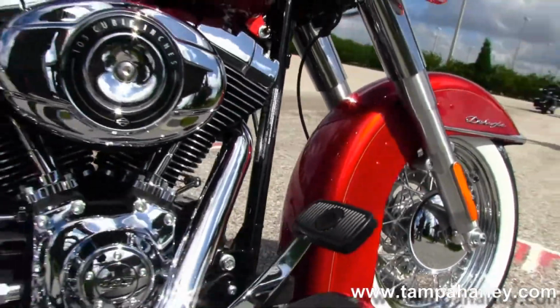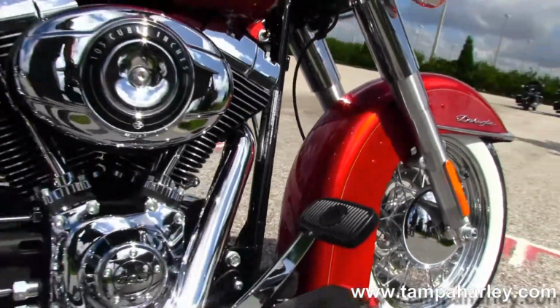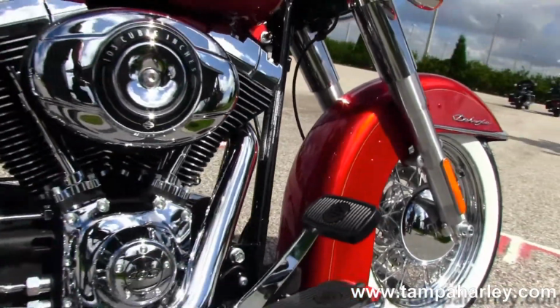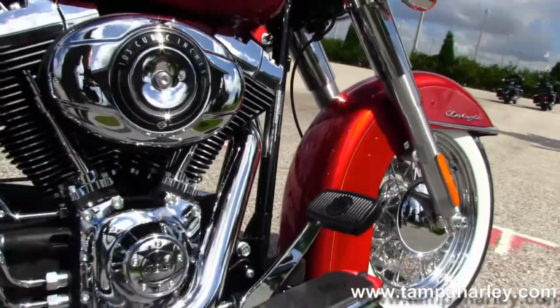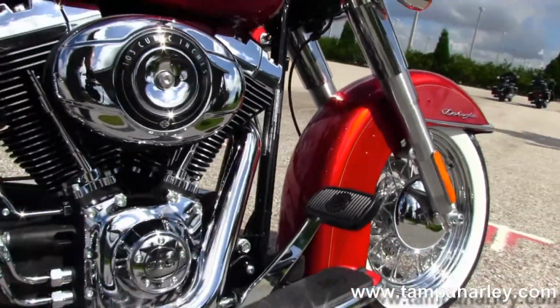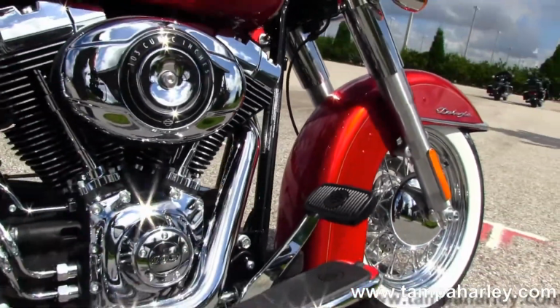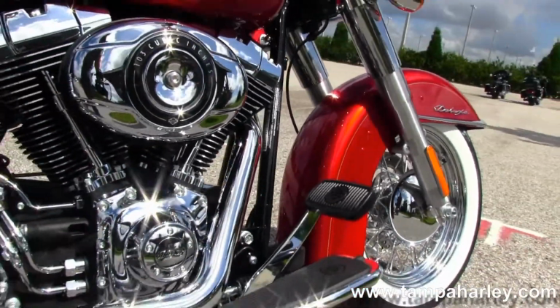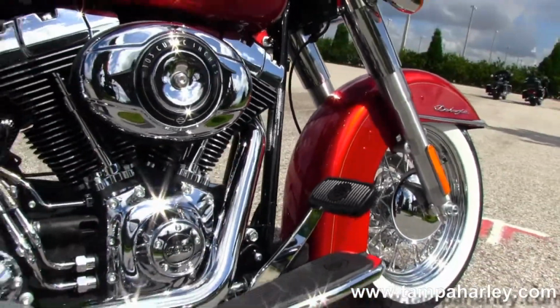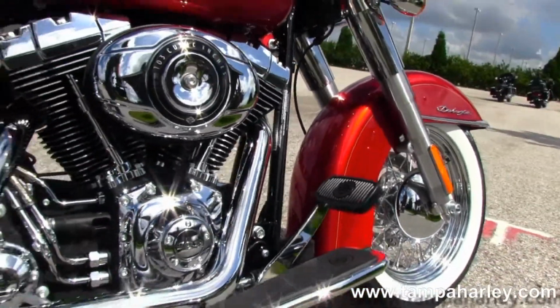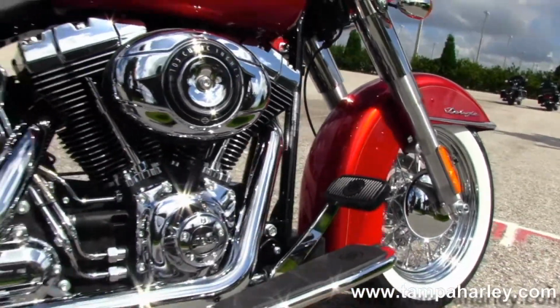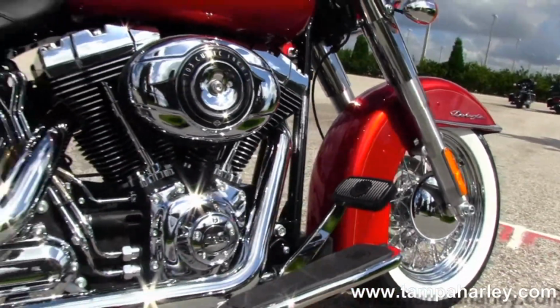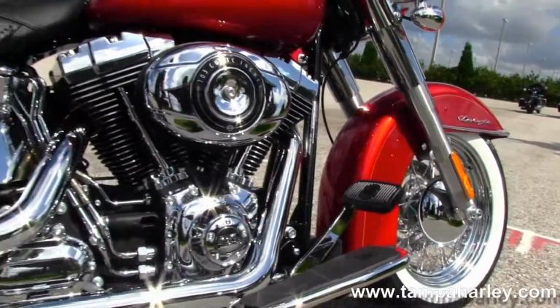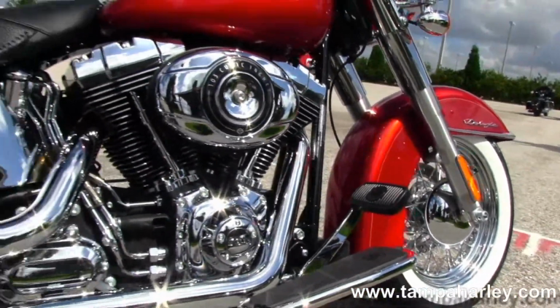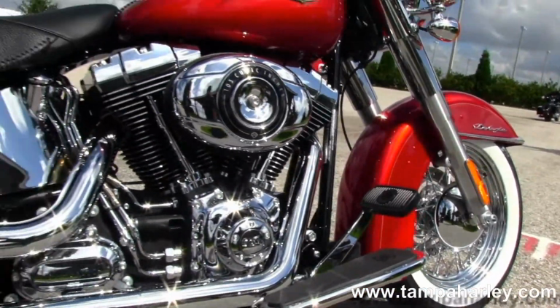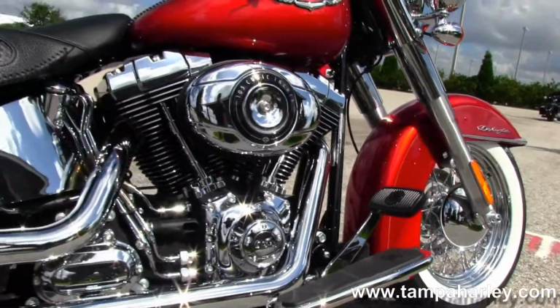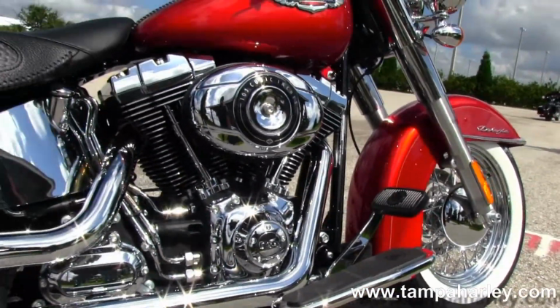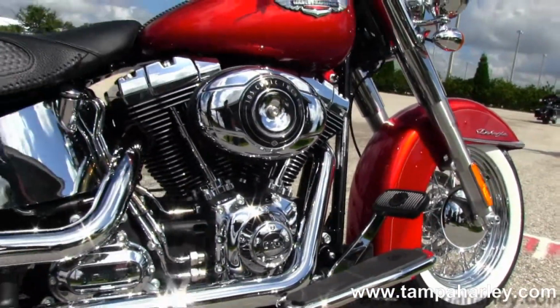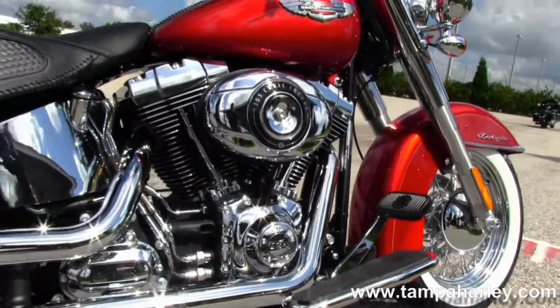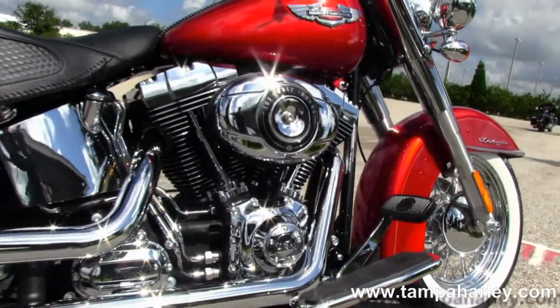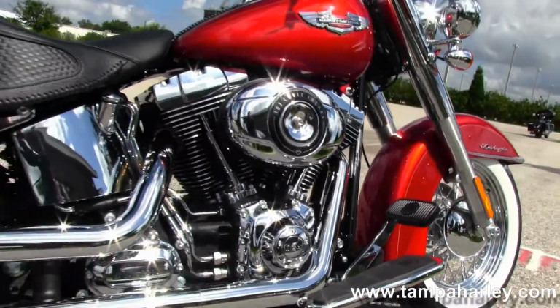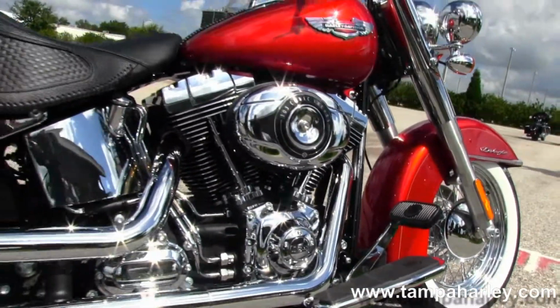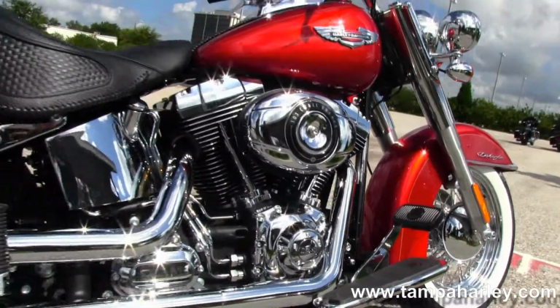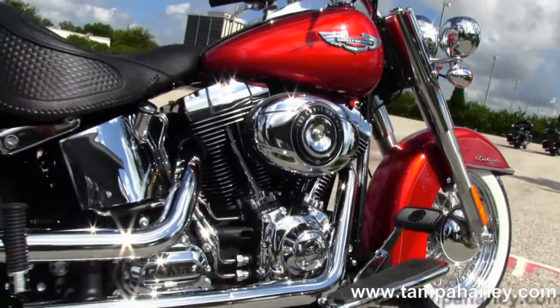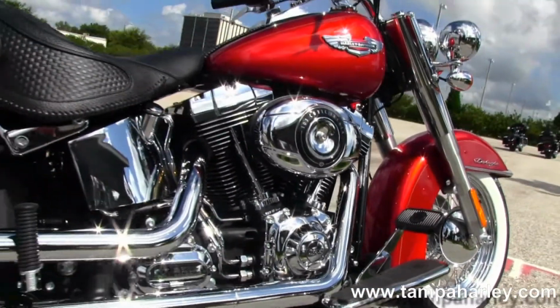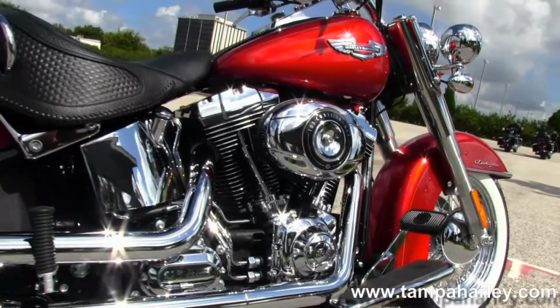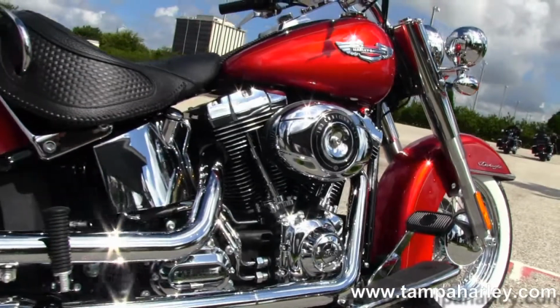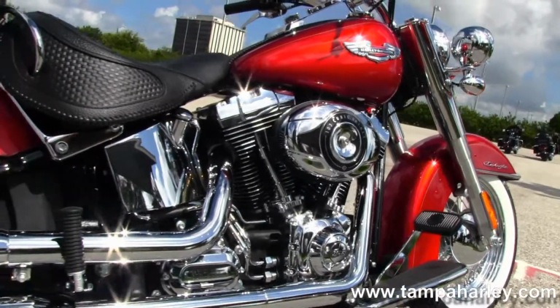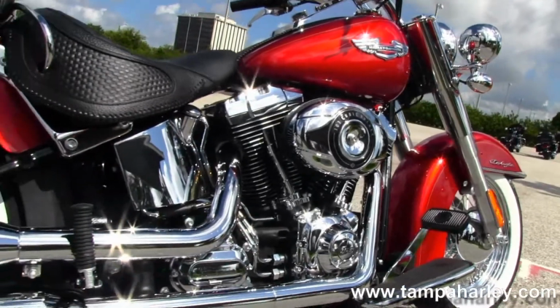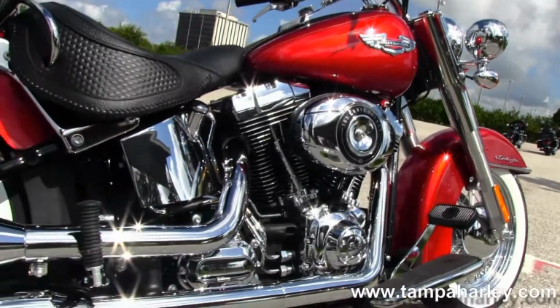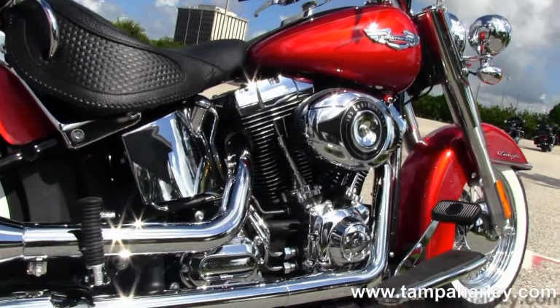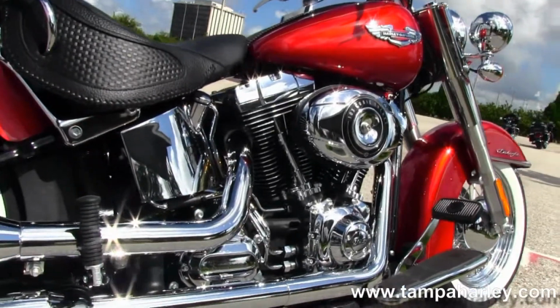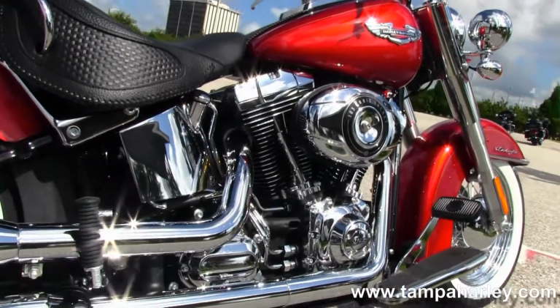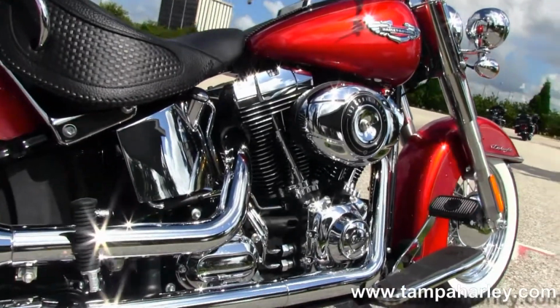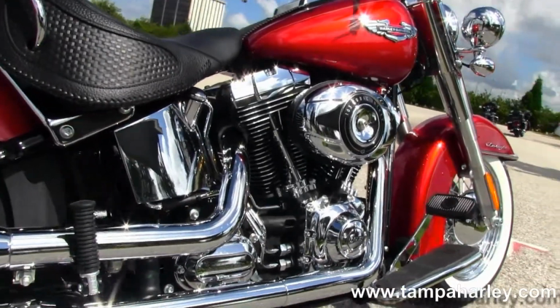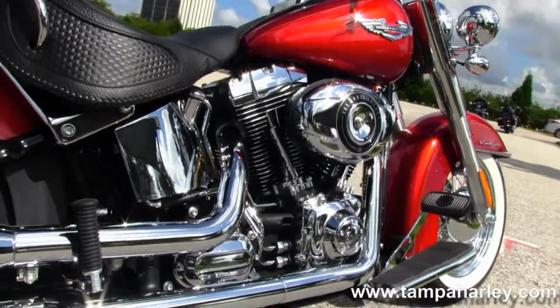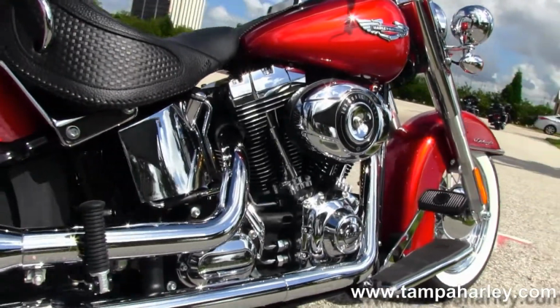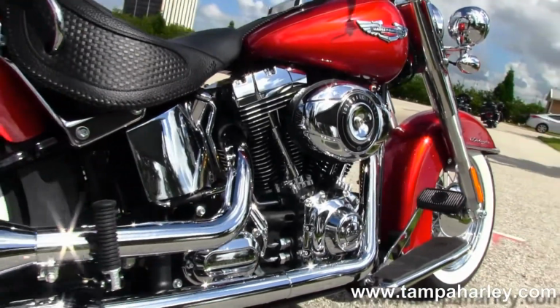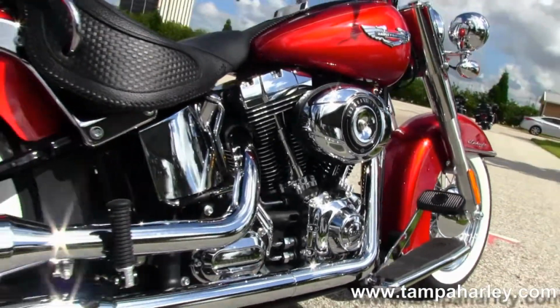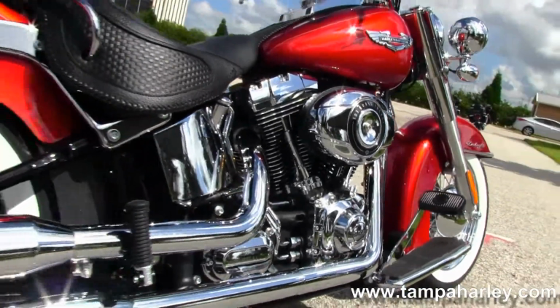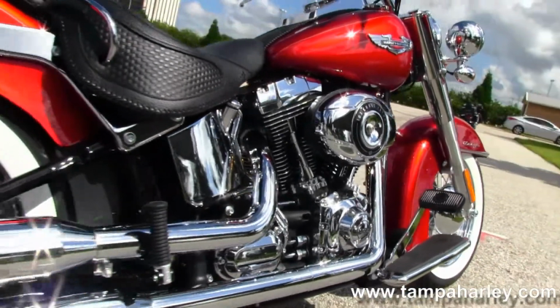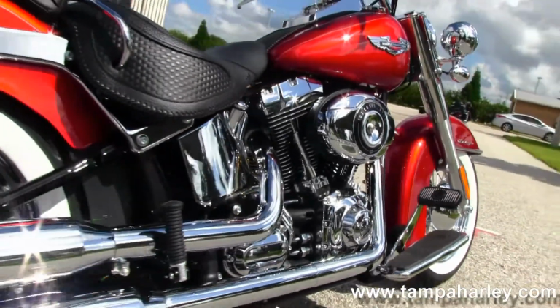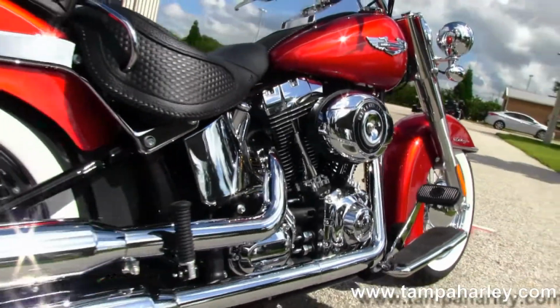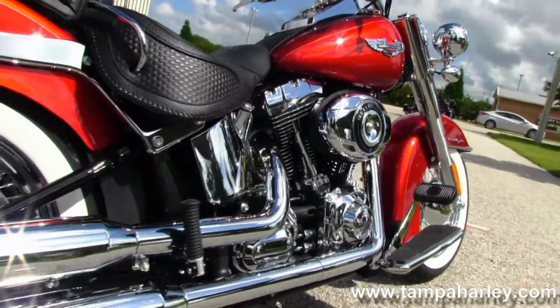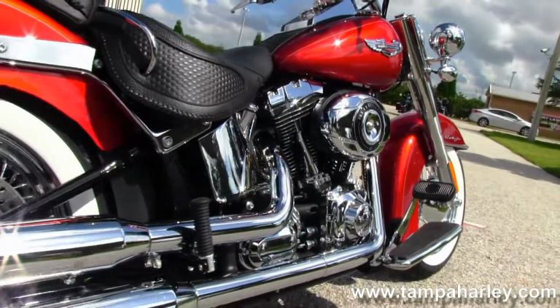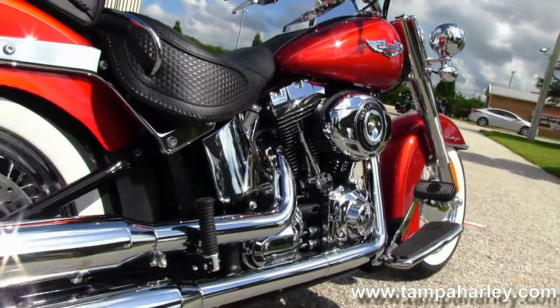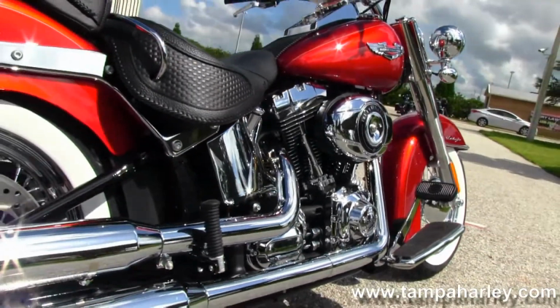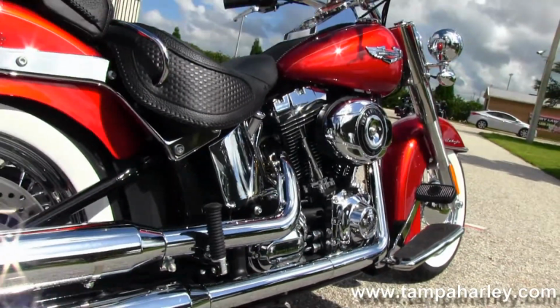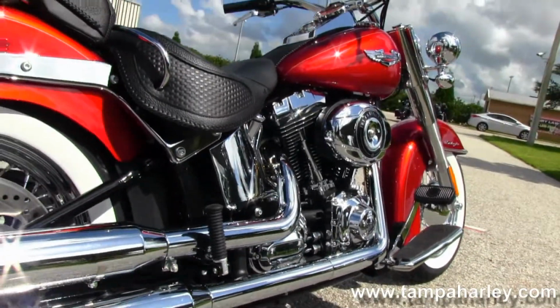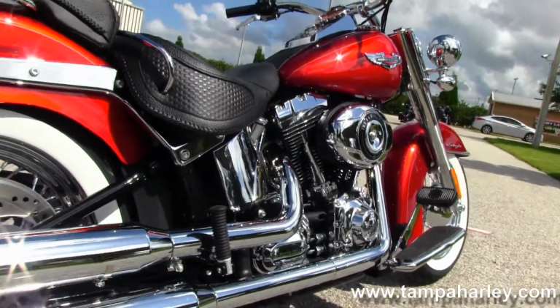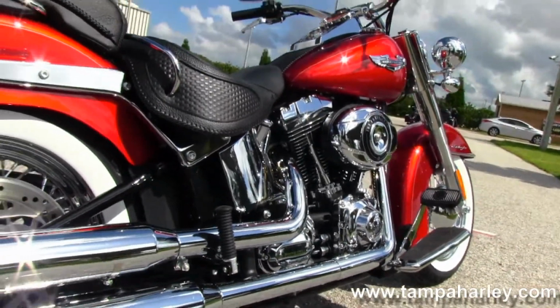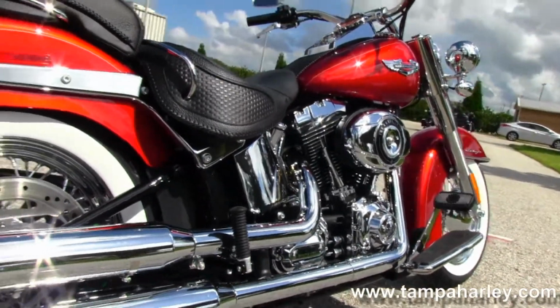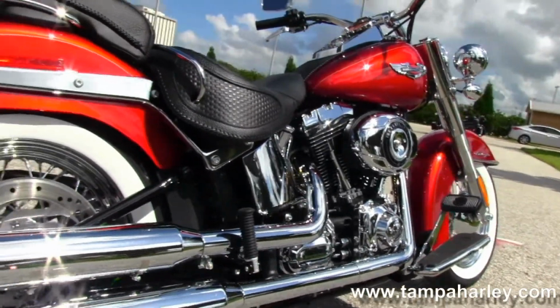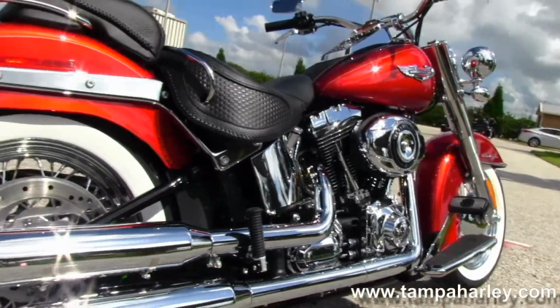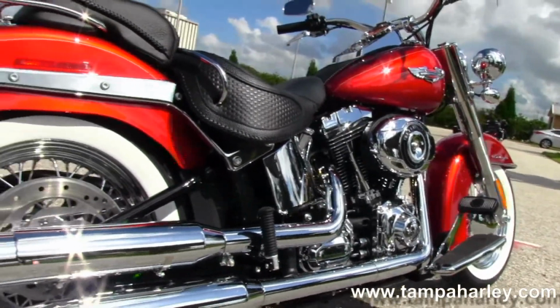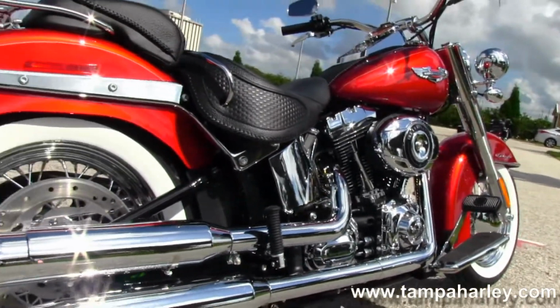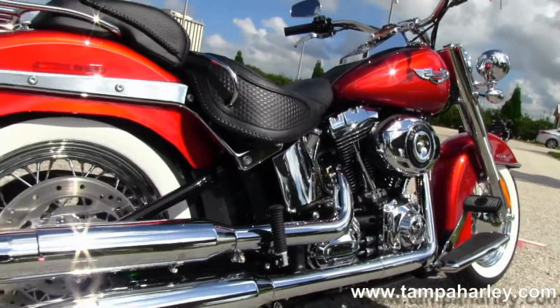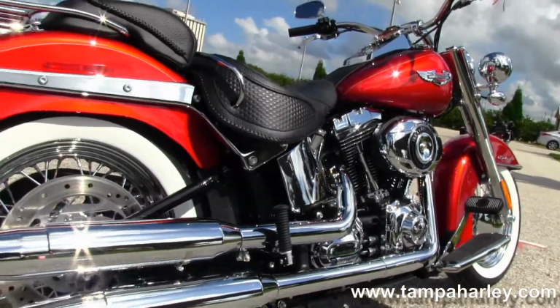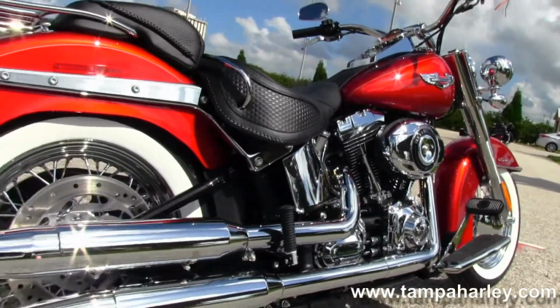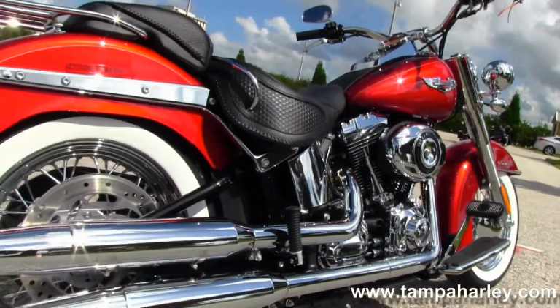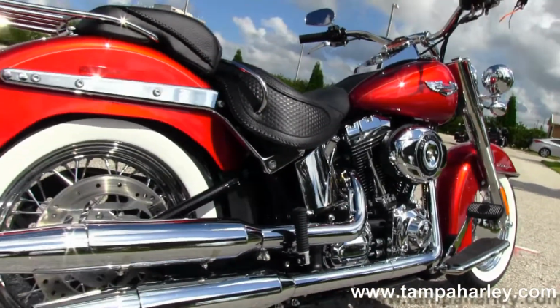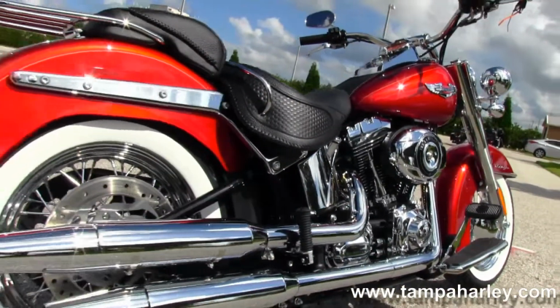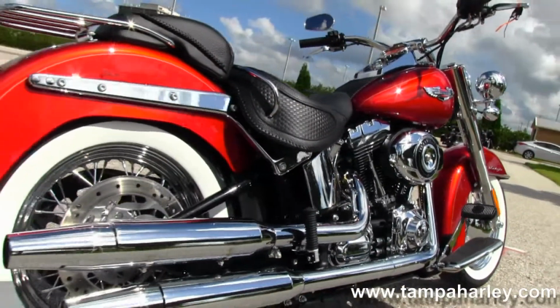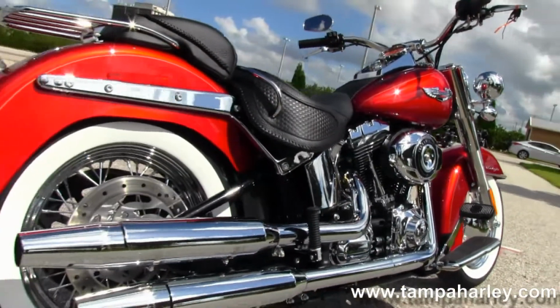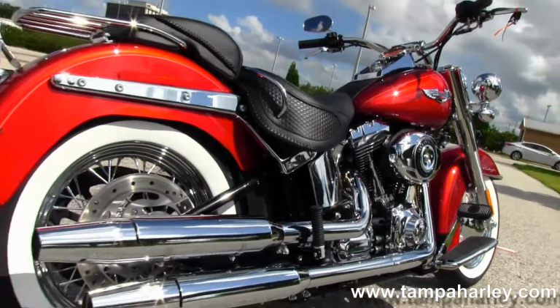We have the counter-balance 103 cubic inch engine coupled with a six-speed cruise drive transmission, chrome oil tank and all chrome oil lines.